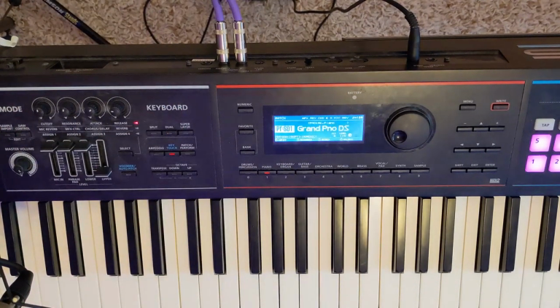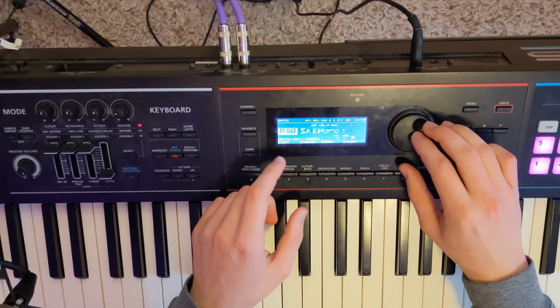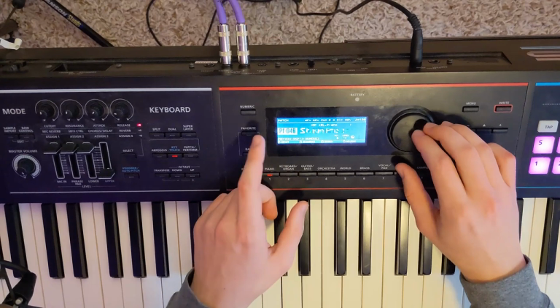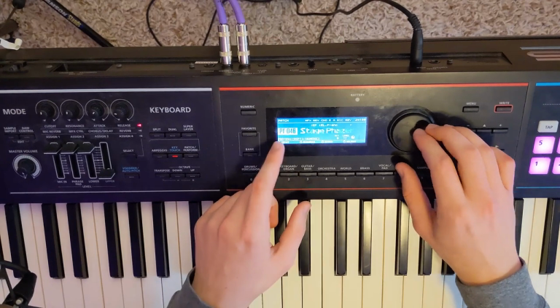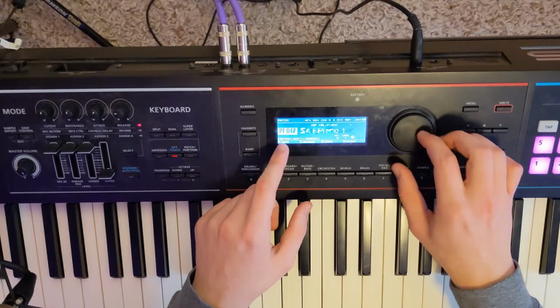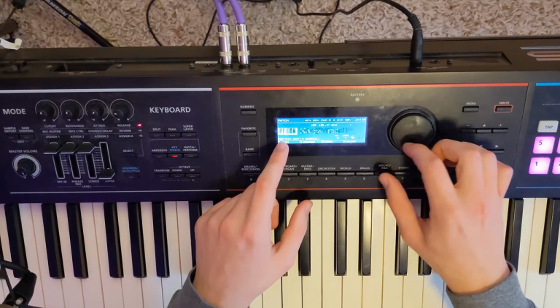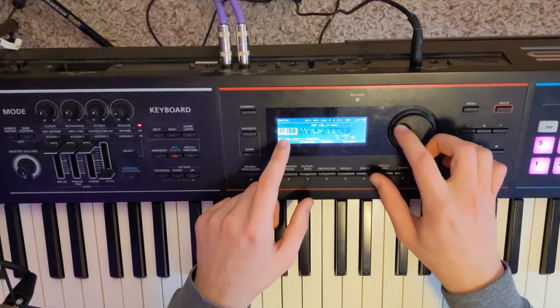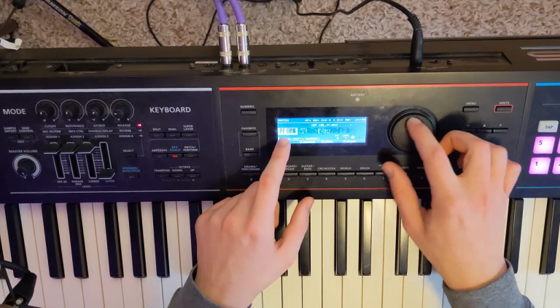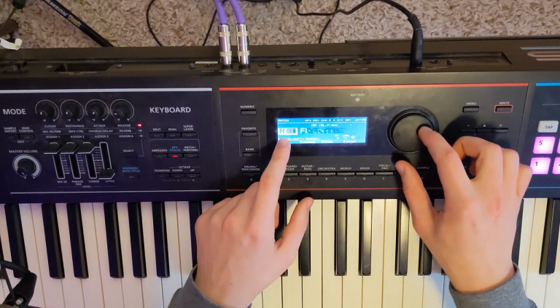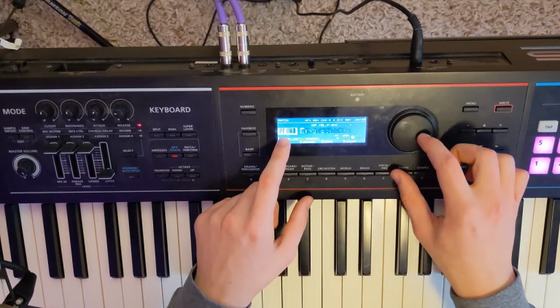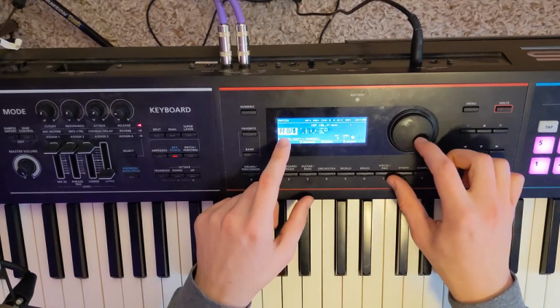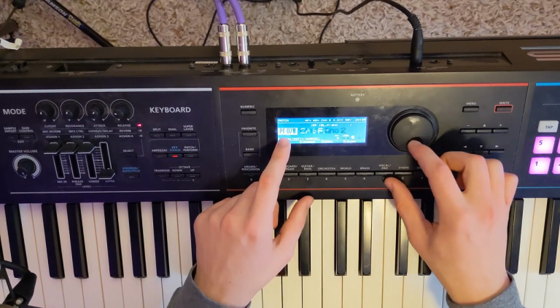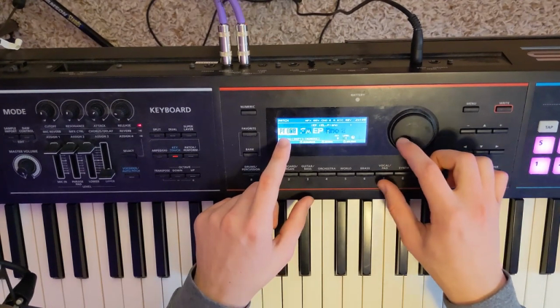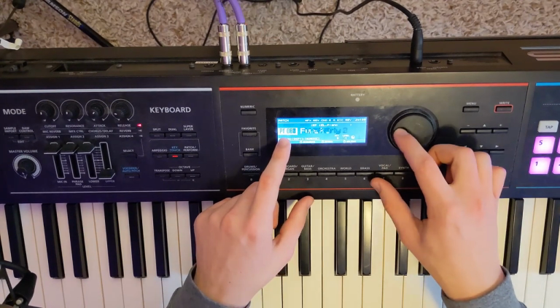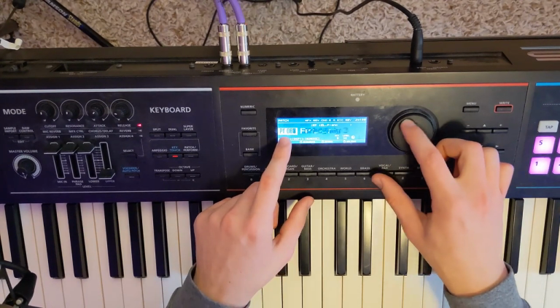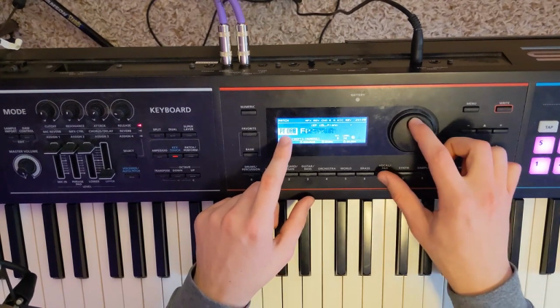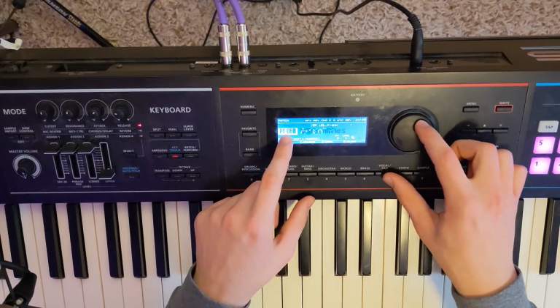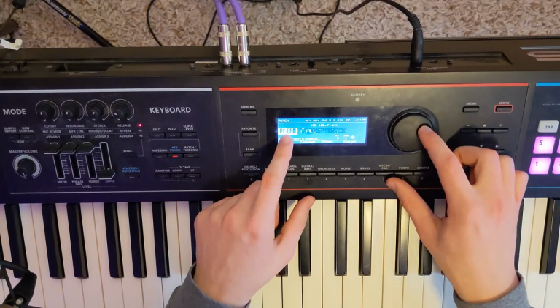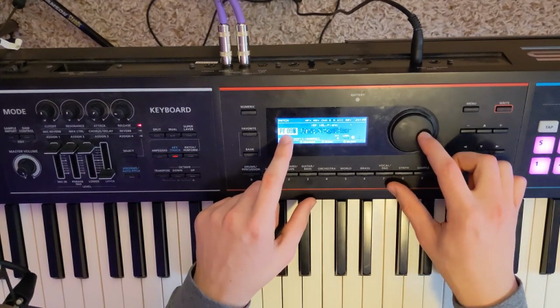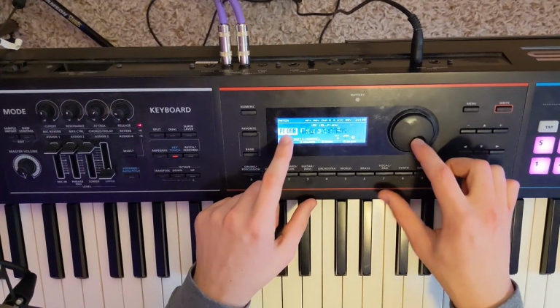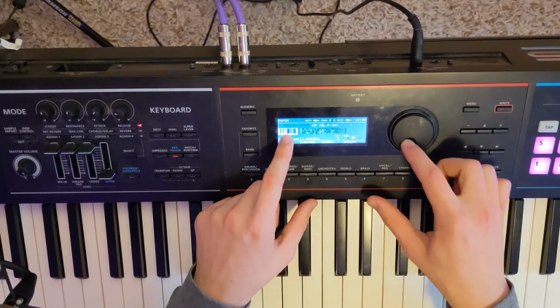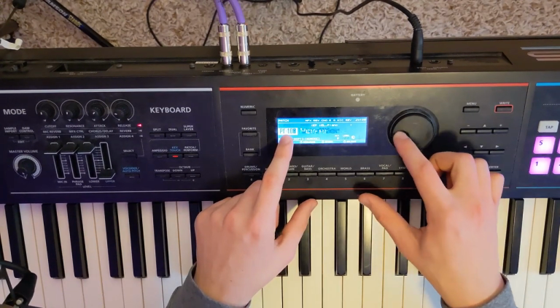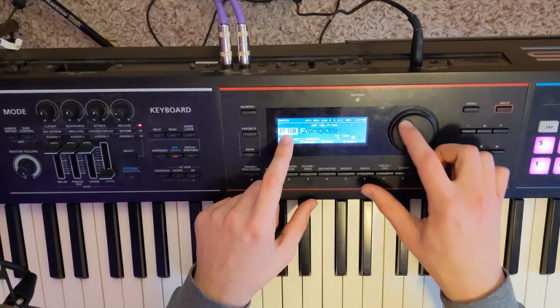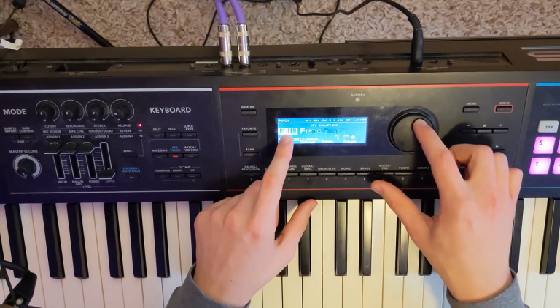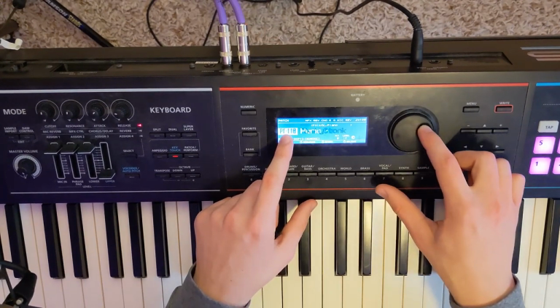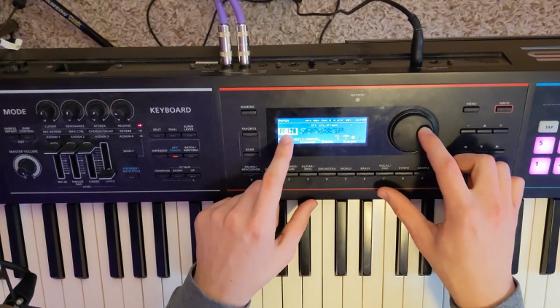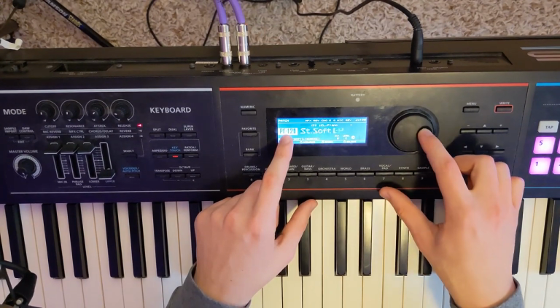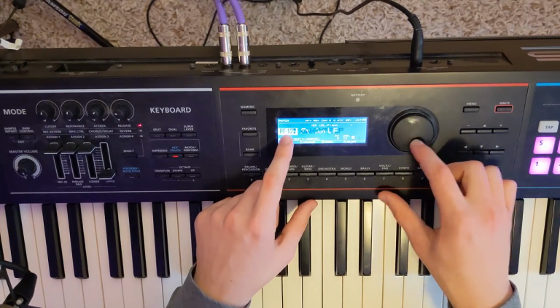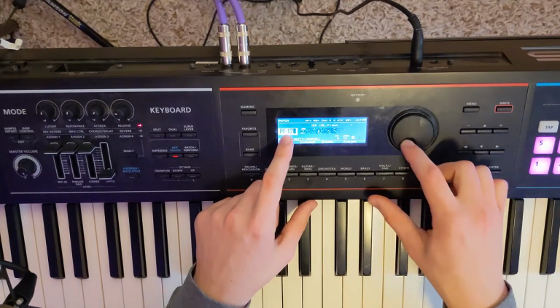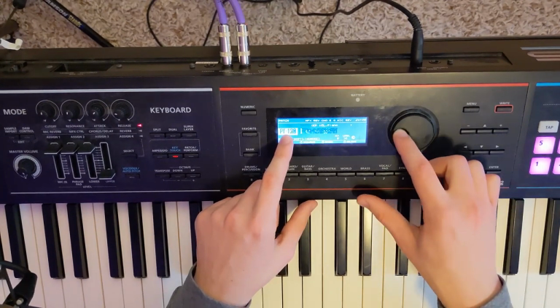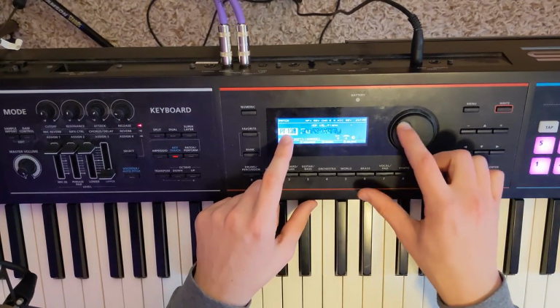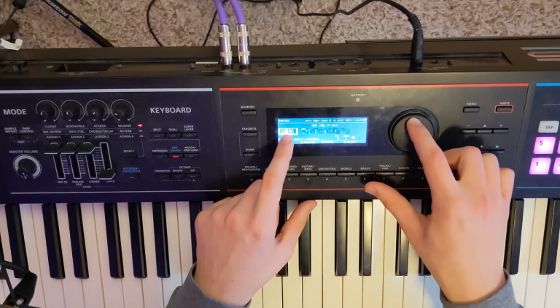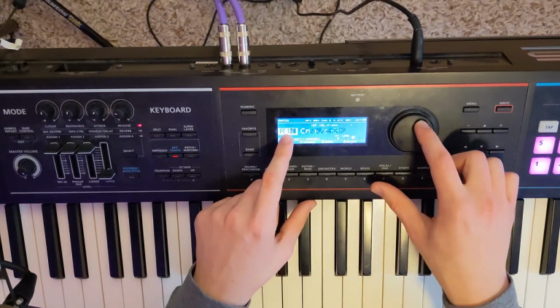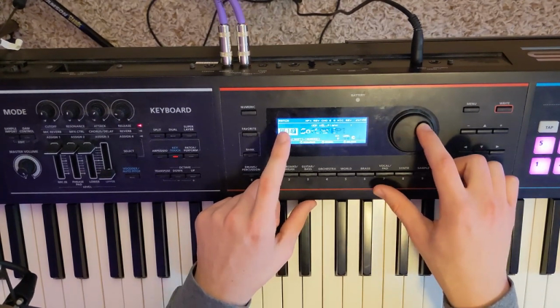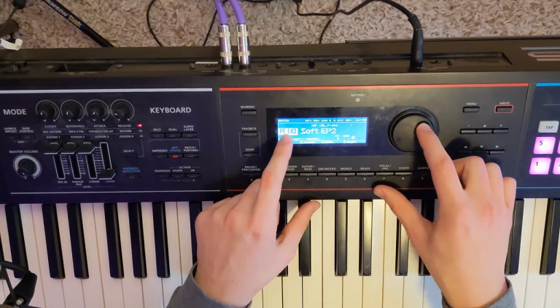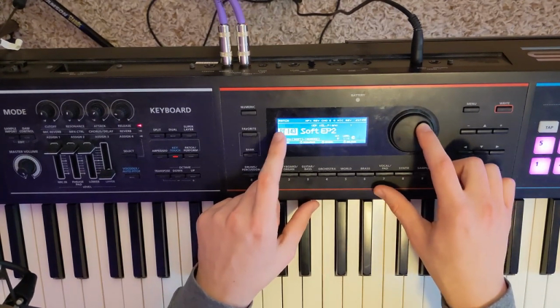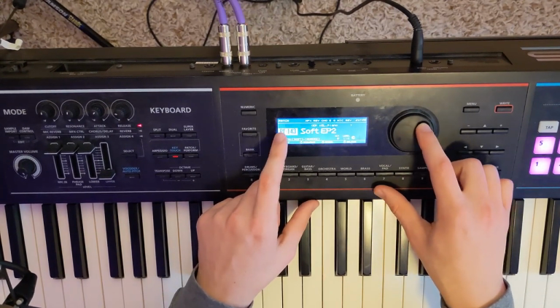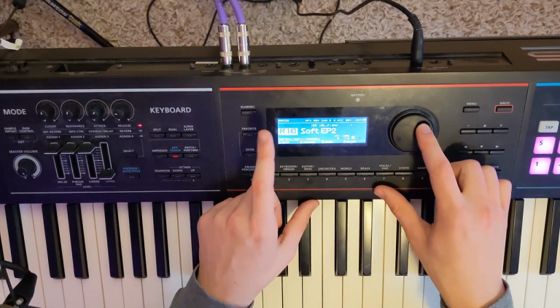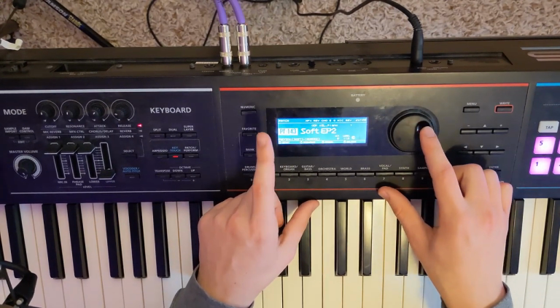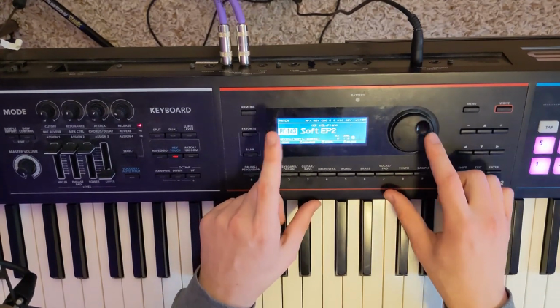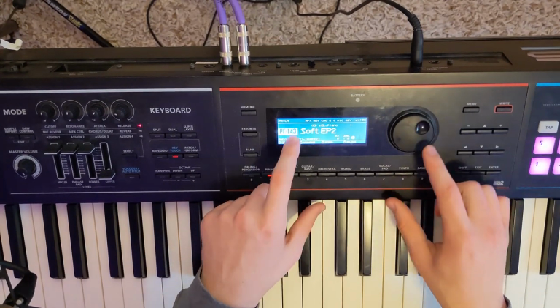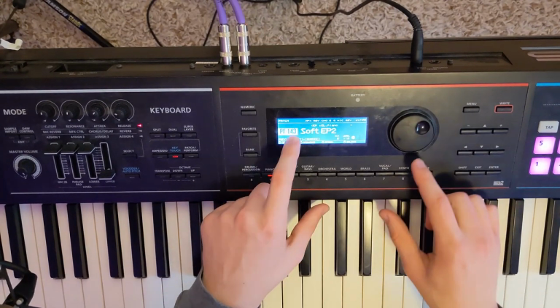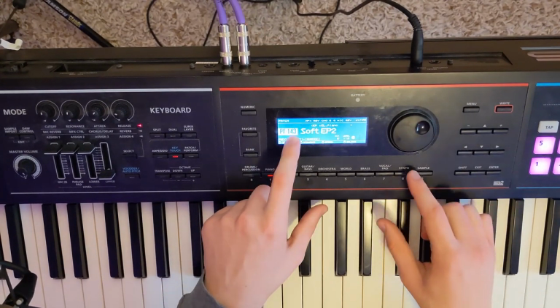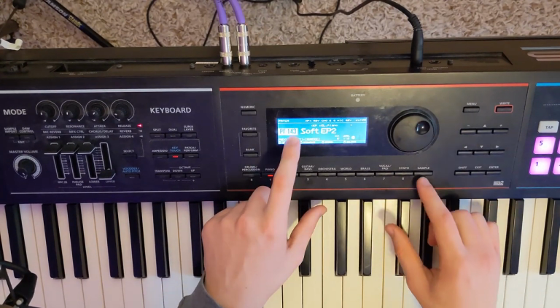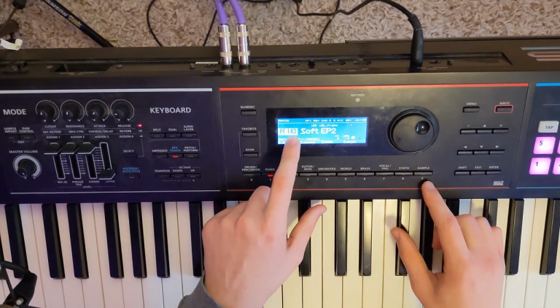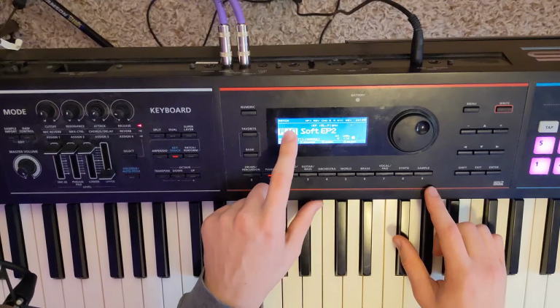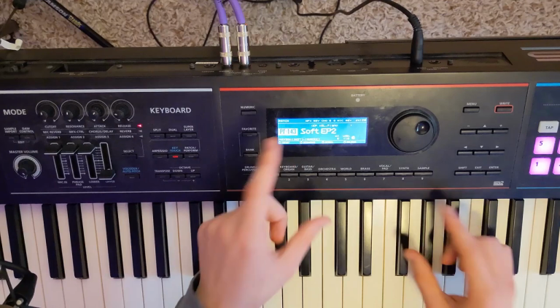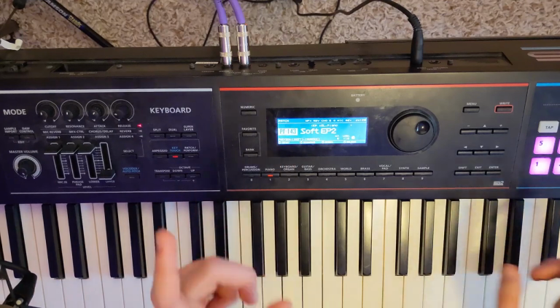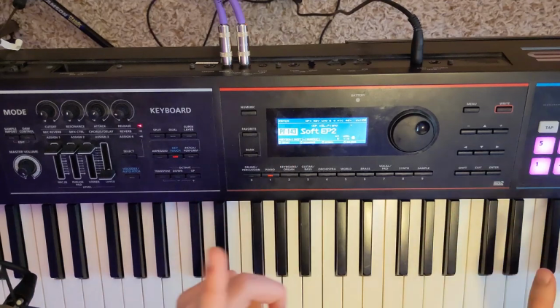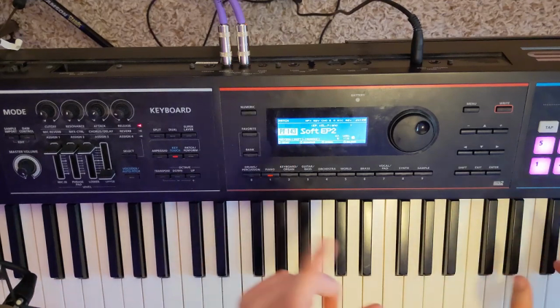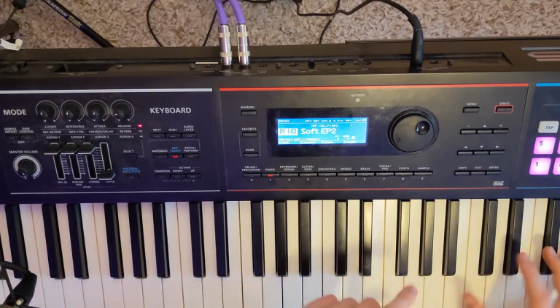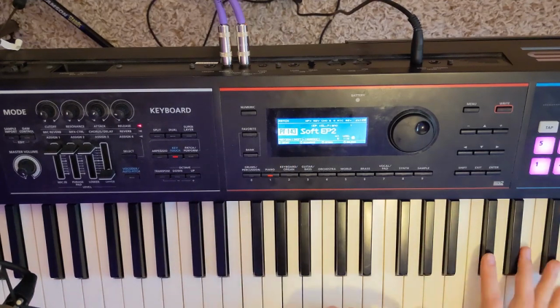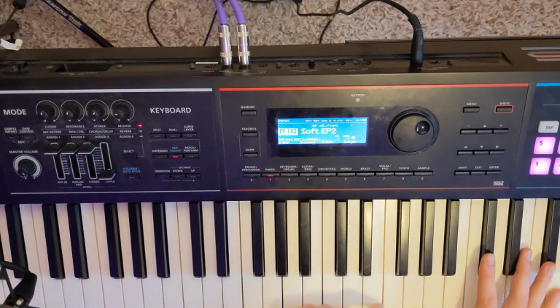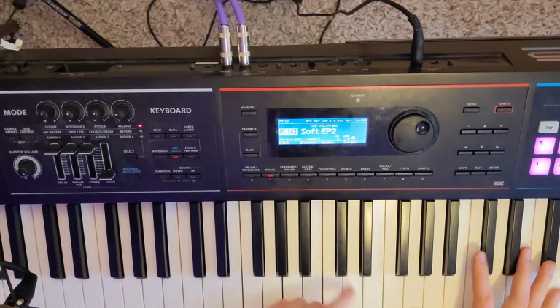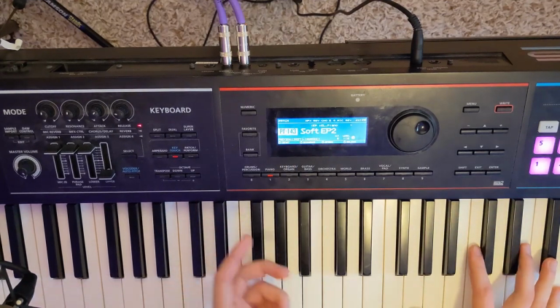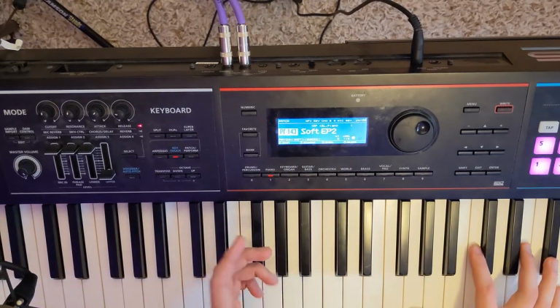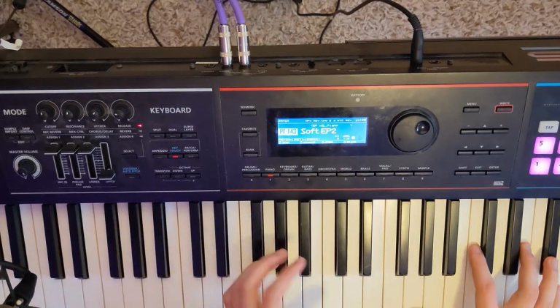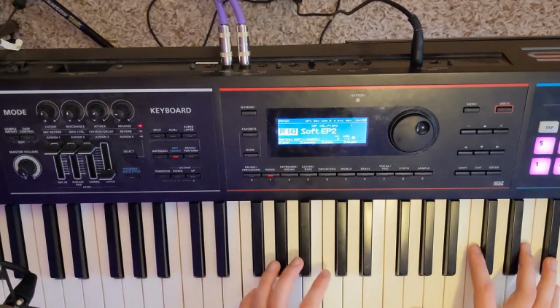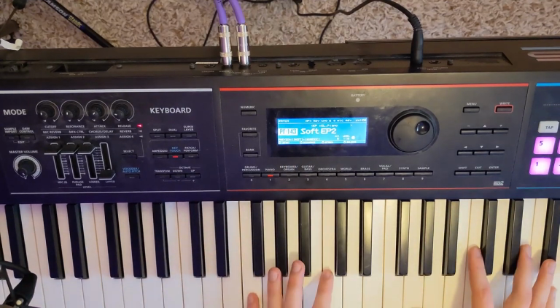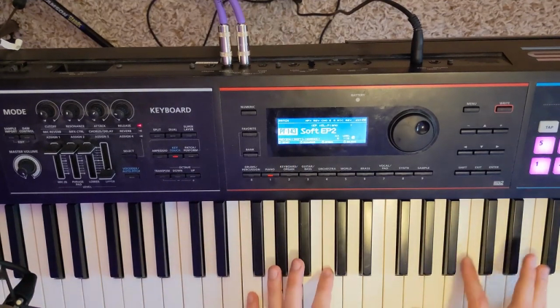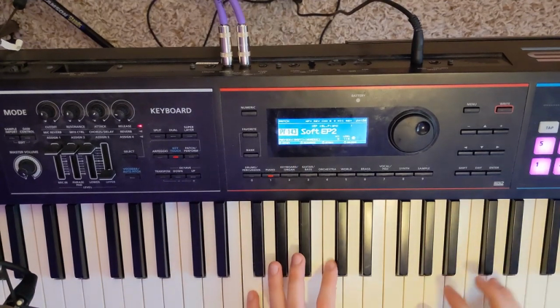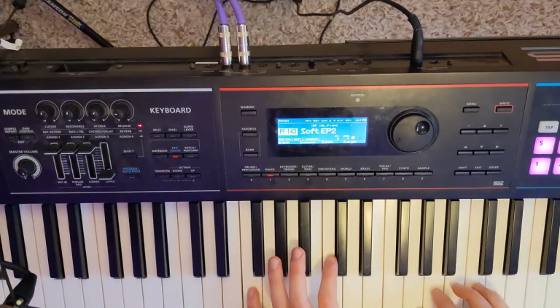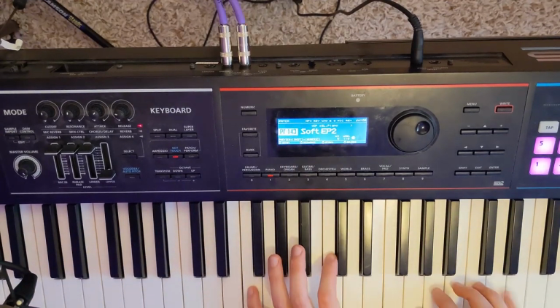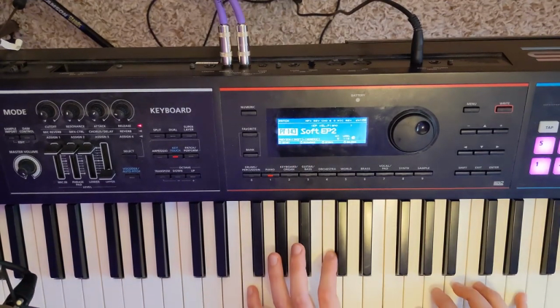If I scroll through the patches, eventually I'll get to ones that are marked as expansion, and these are all ones that I just loaded up. Here's a soft EP2.